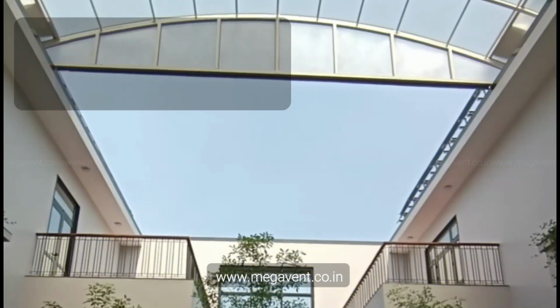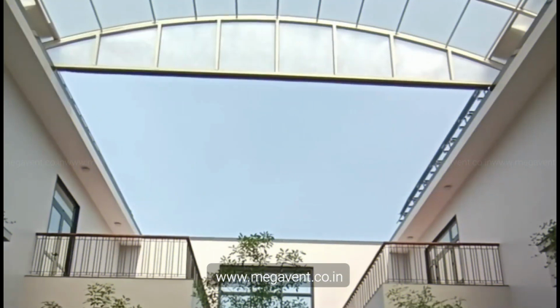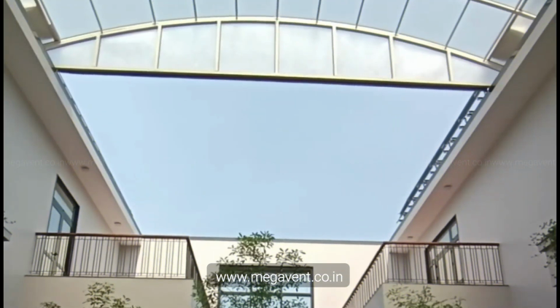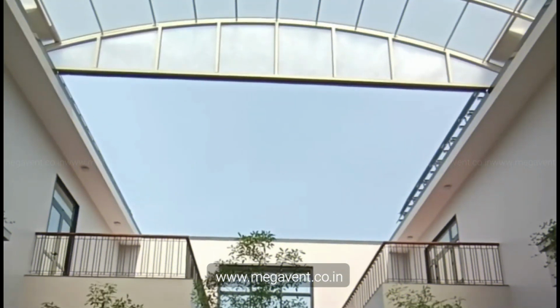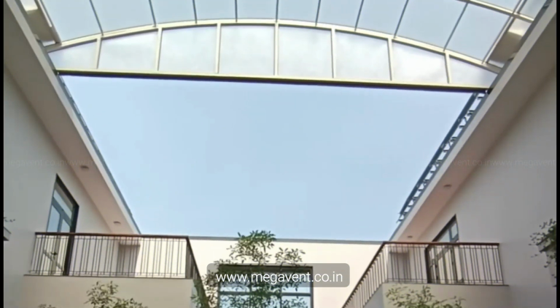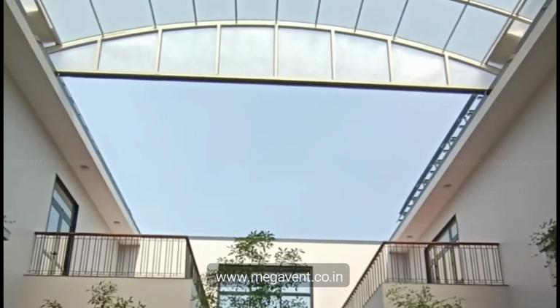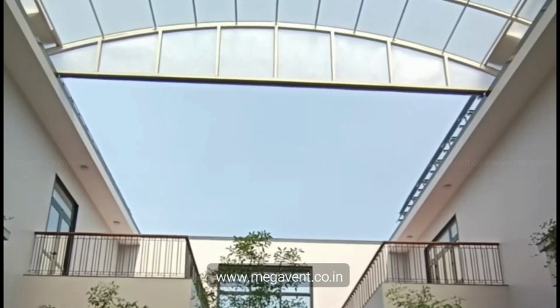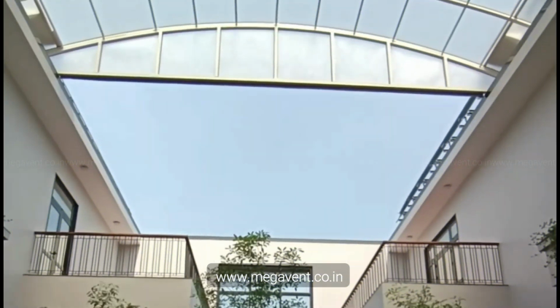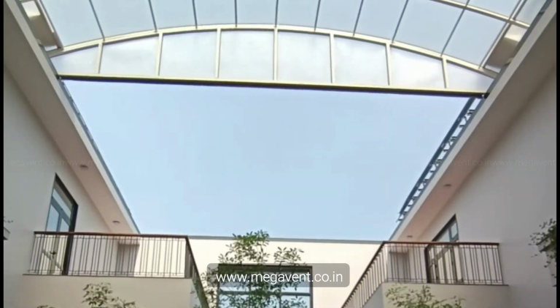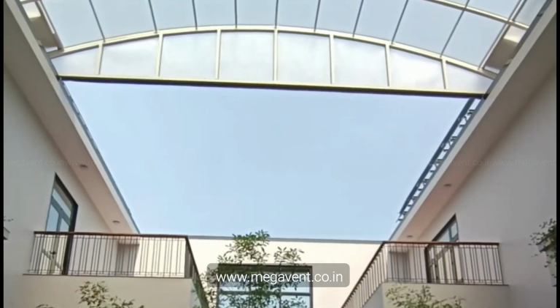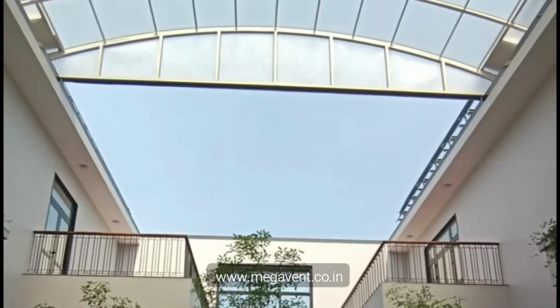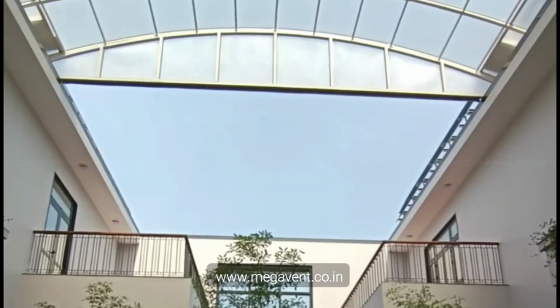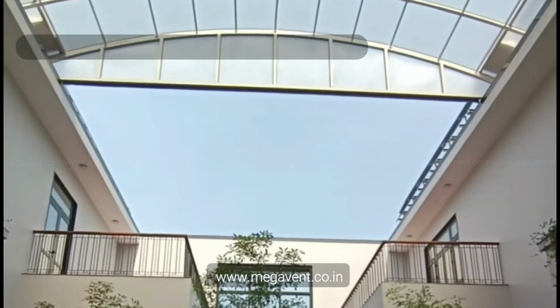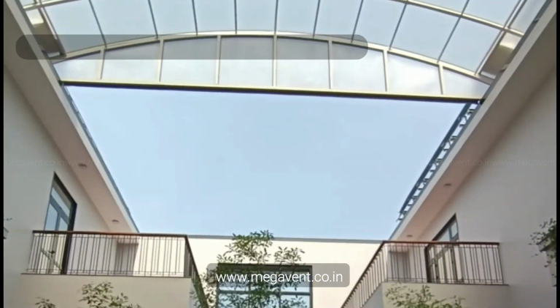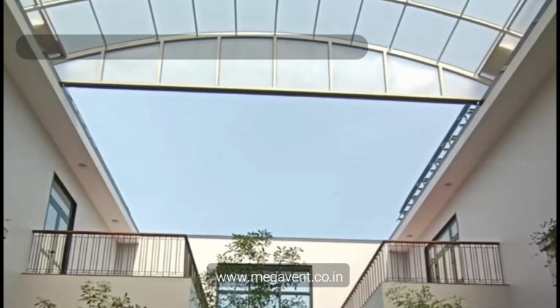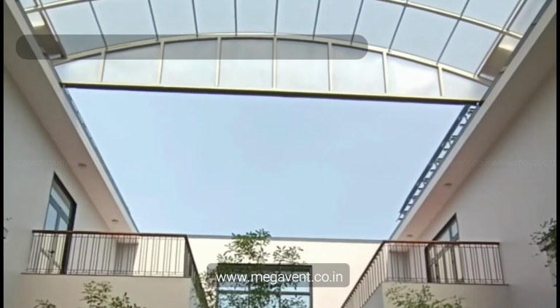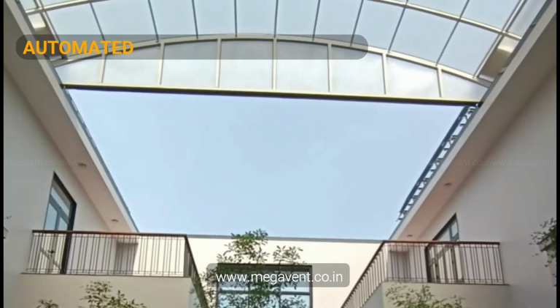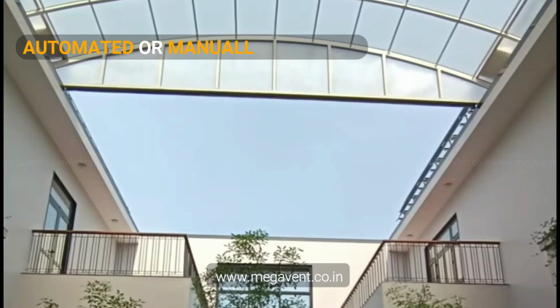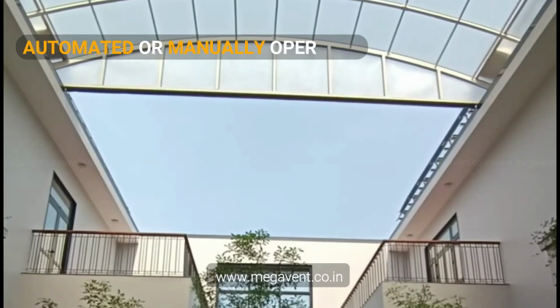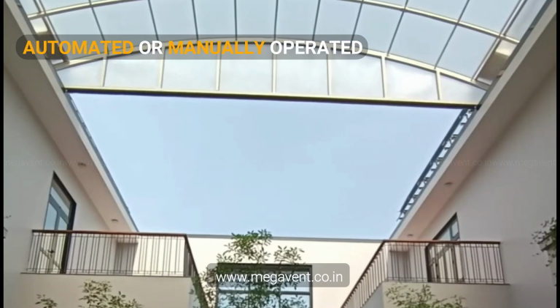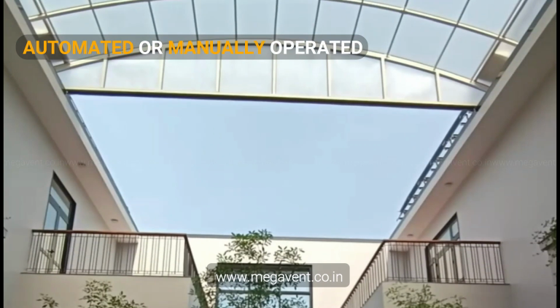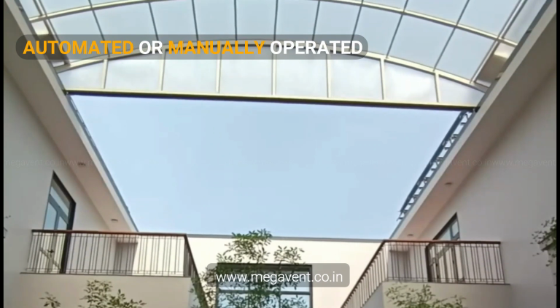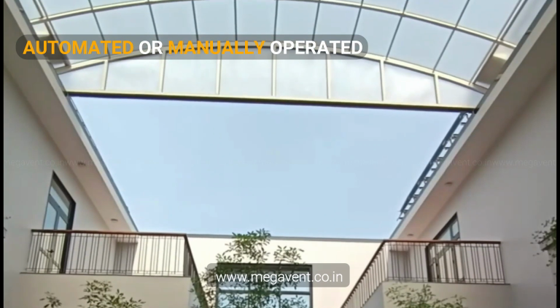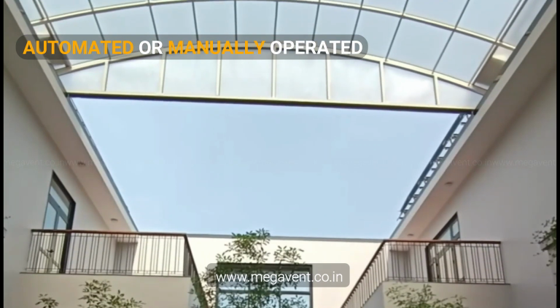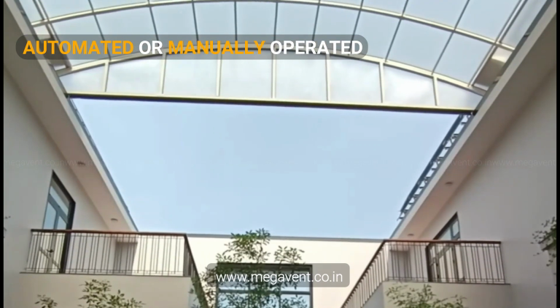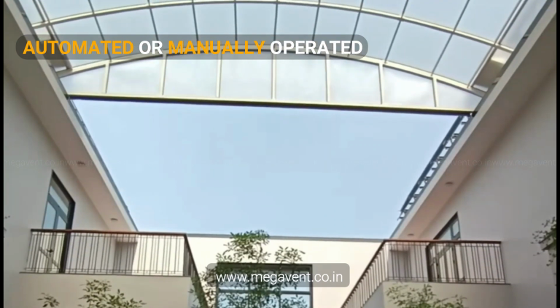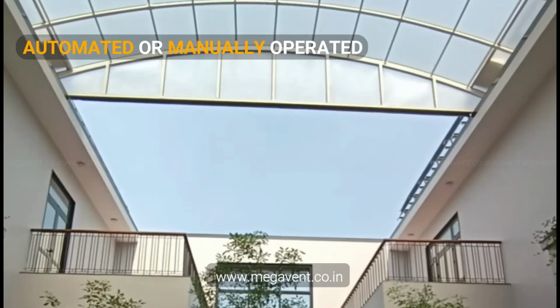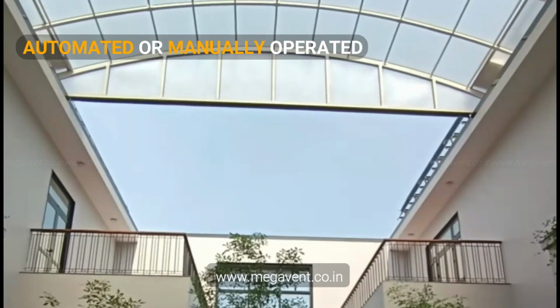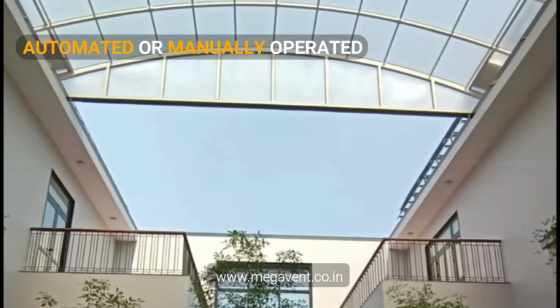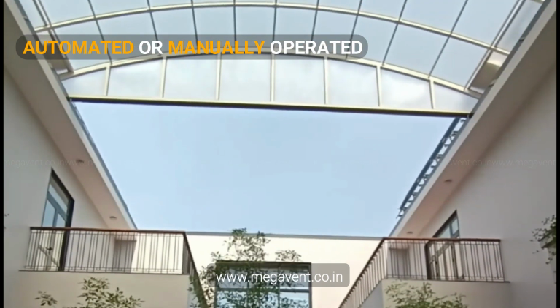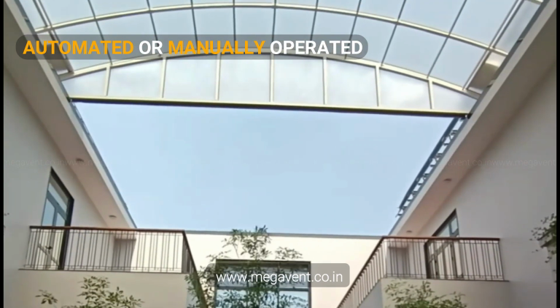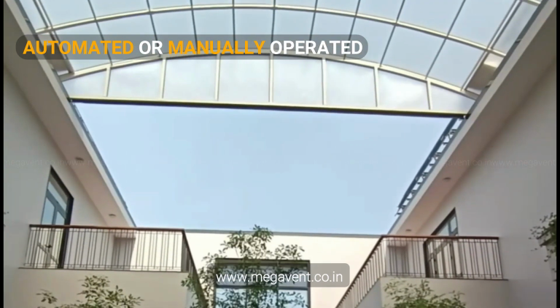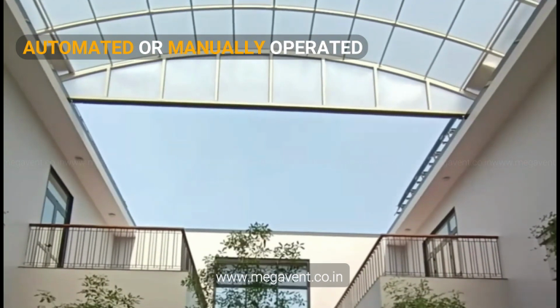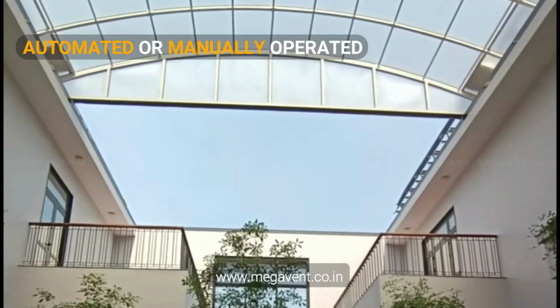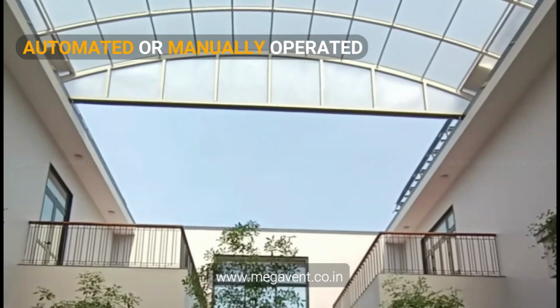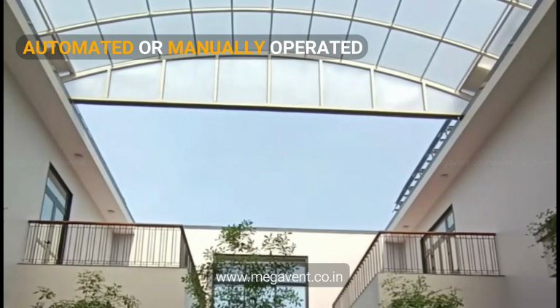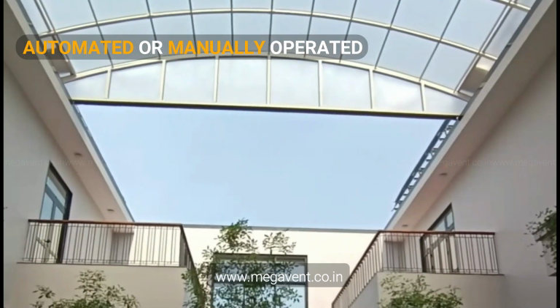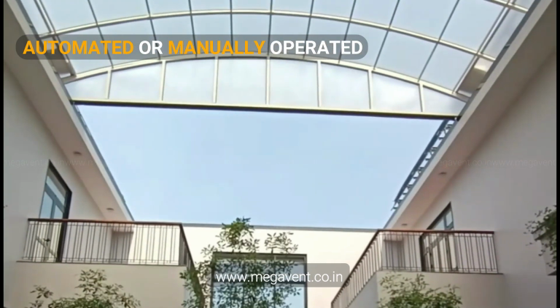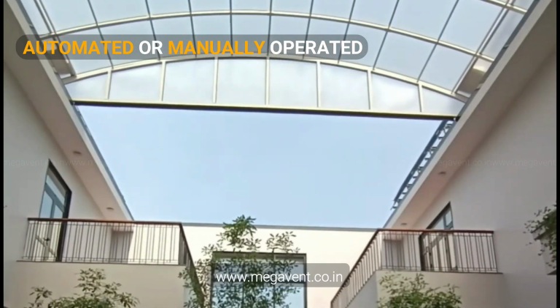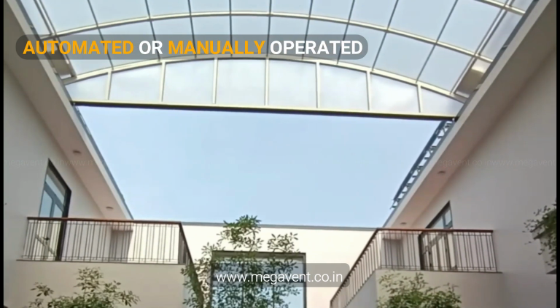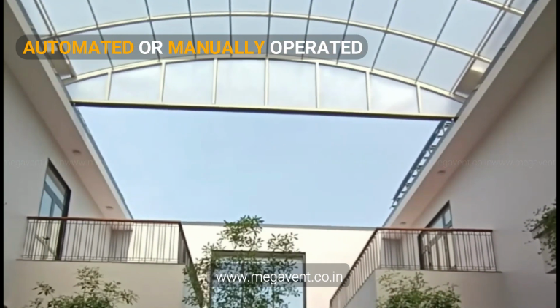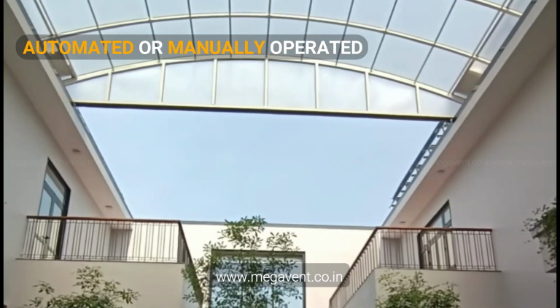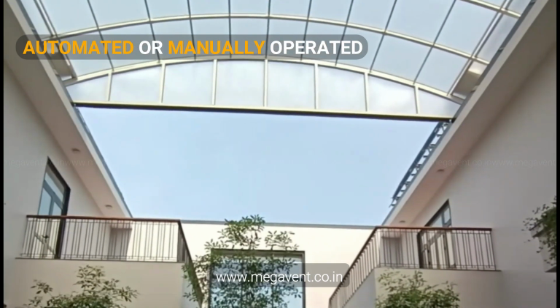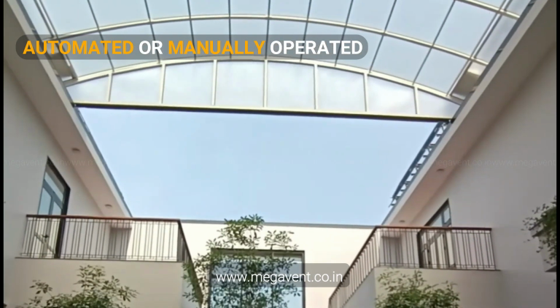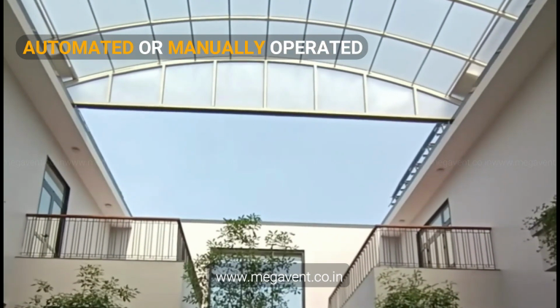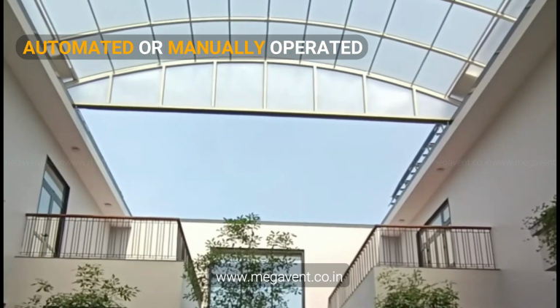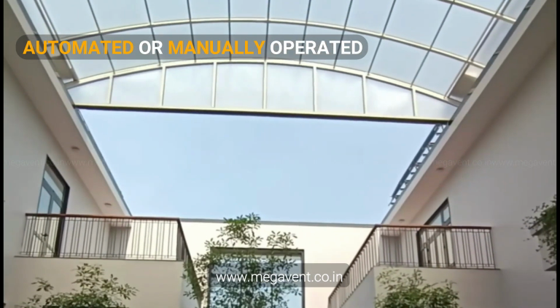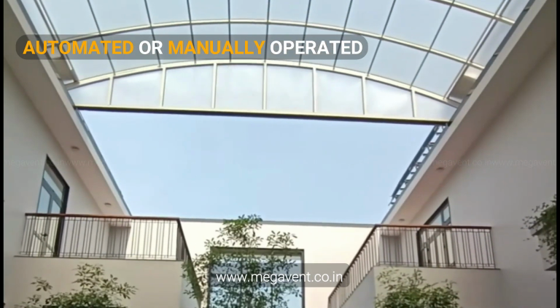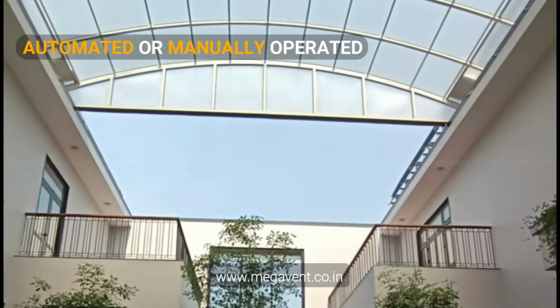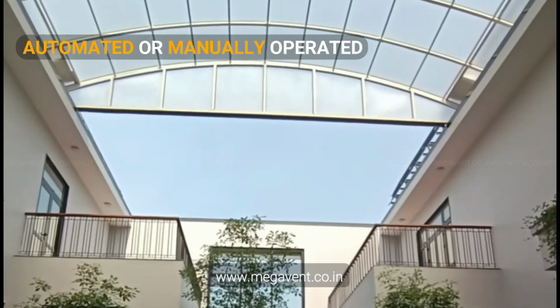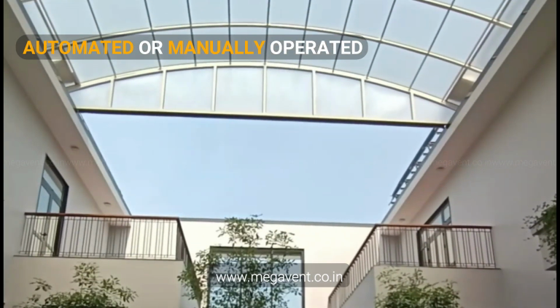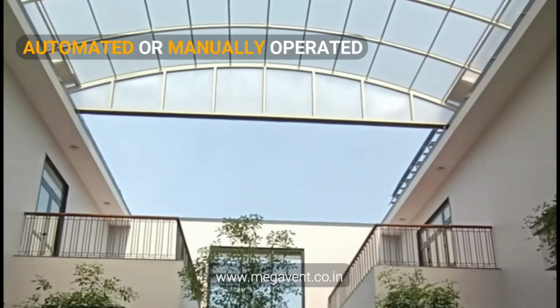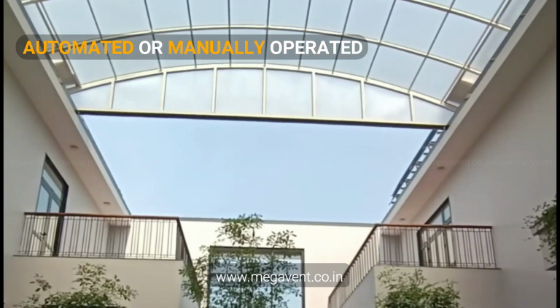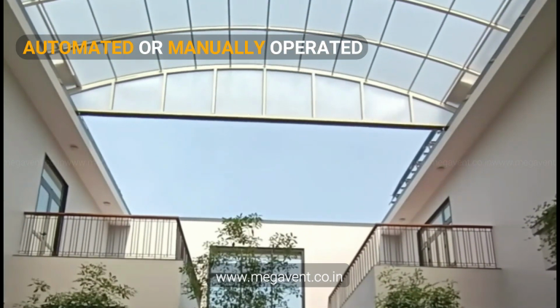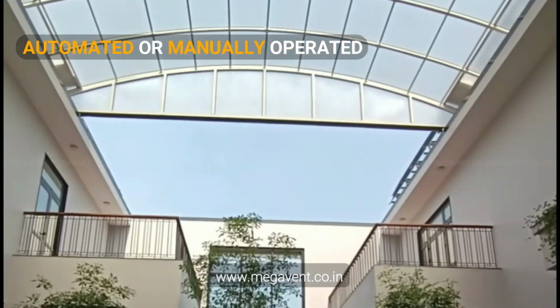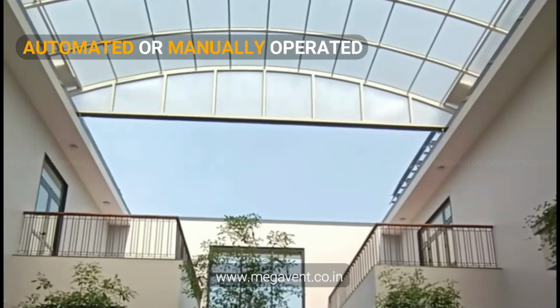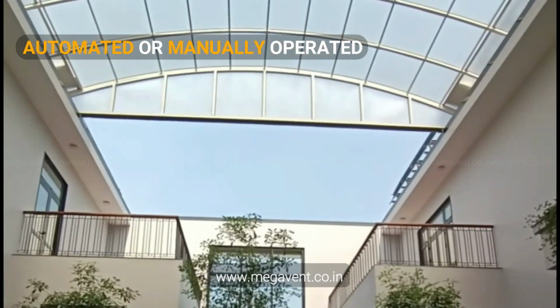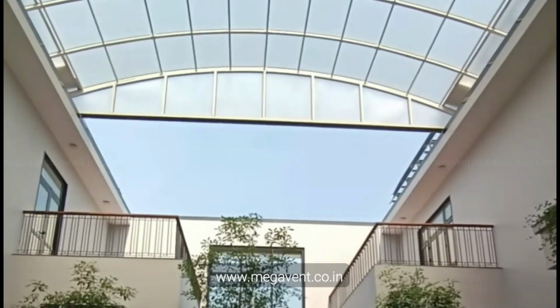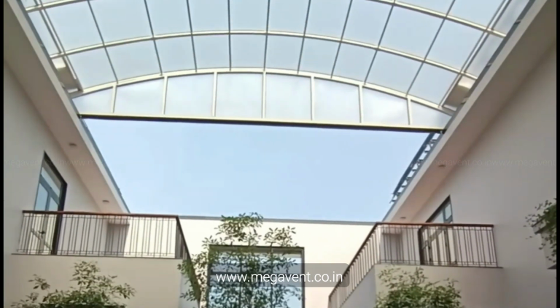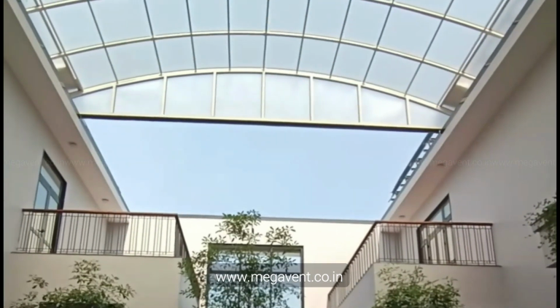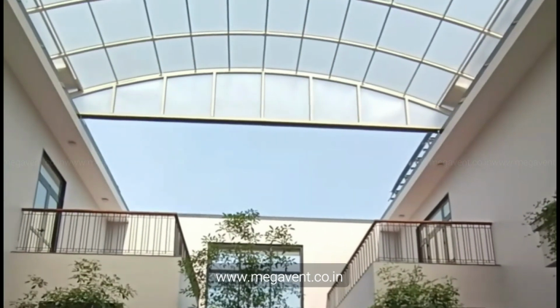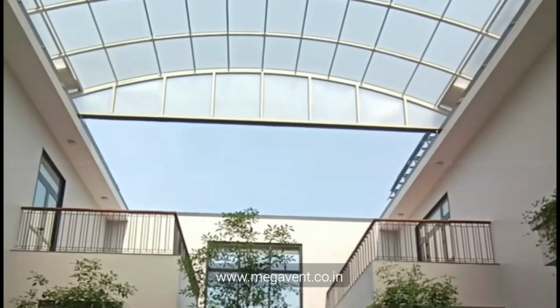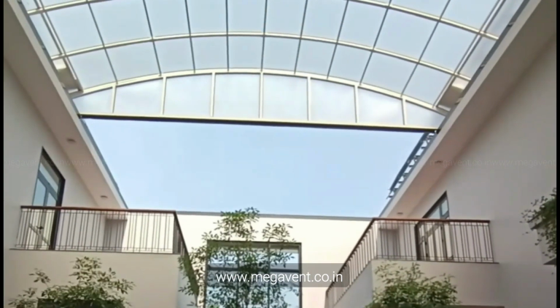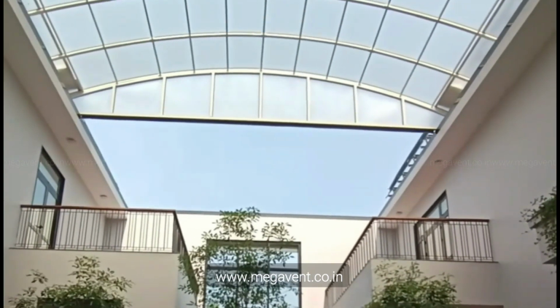Enjoy effortless control. Our retractable roofs can be automated or manually operated, allowing you to create the perfect ambiance with just a push of a button.